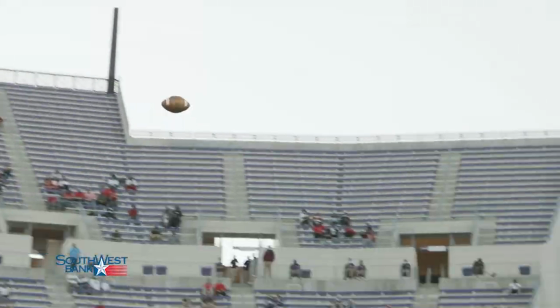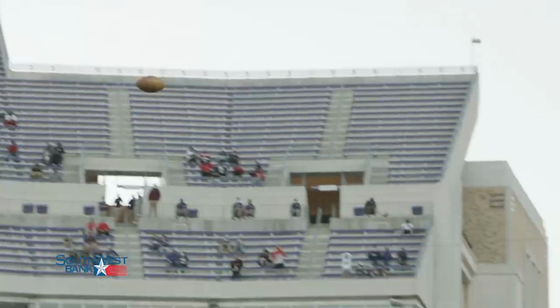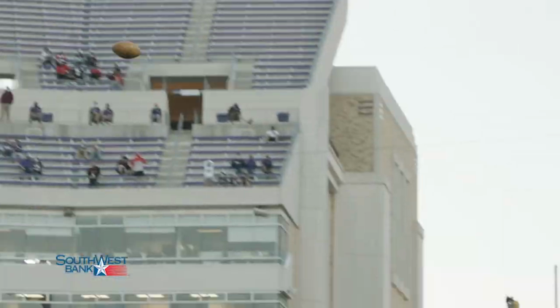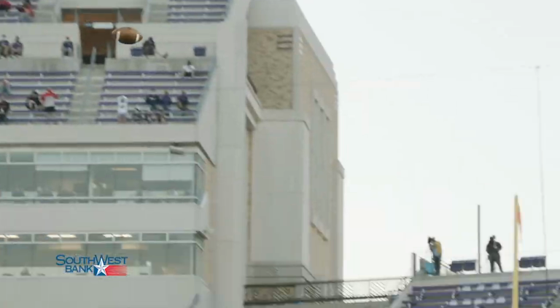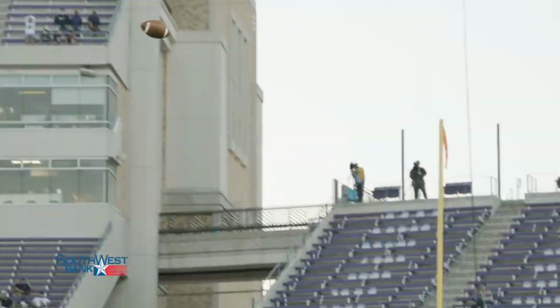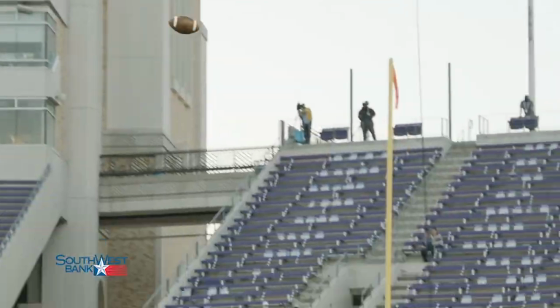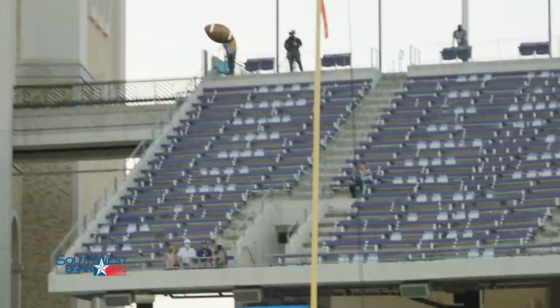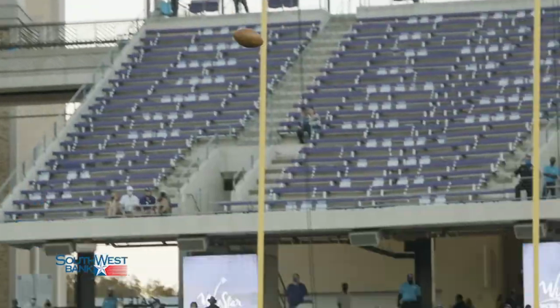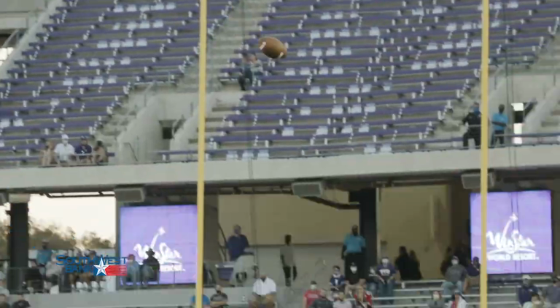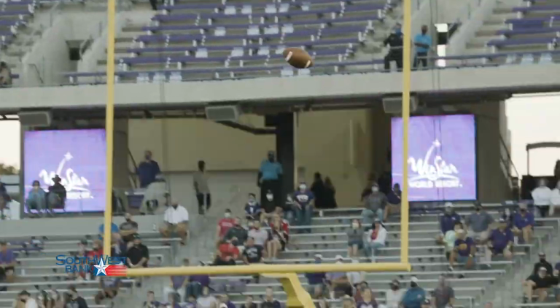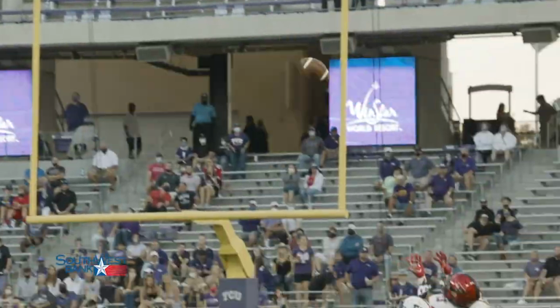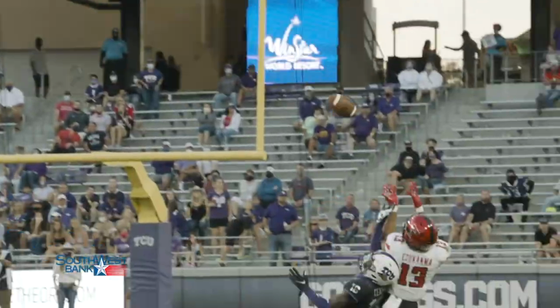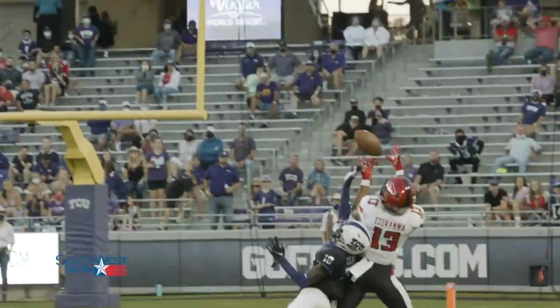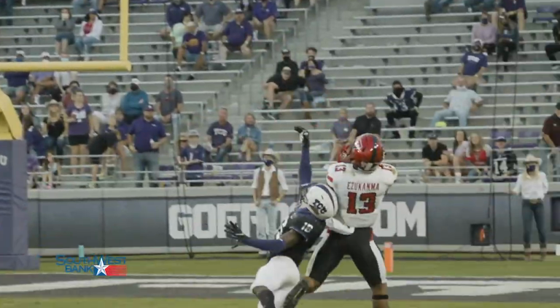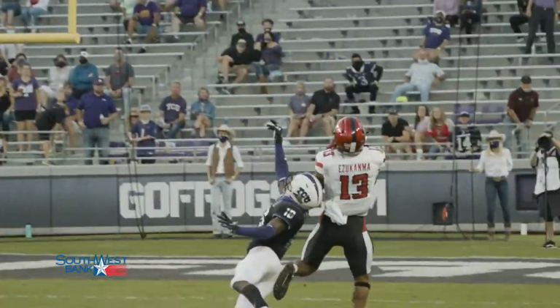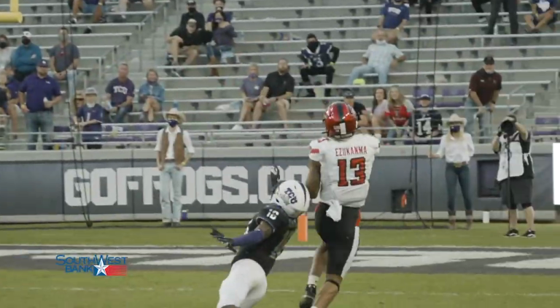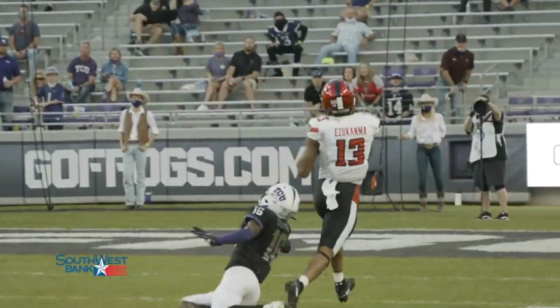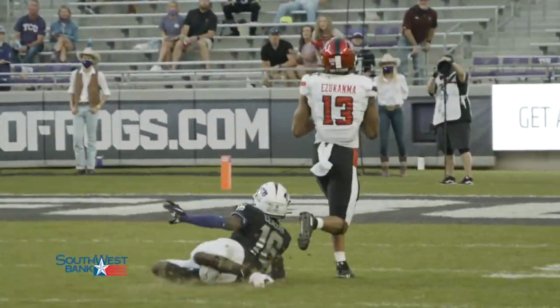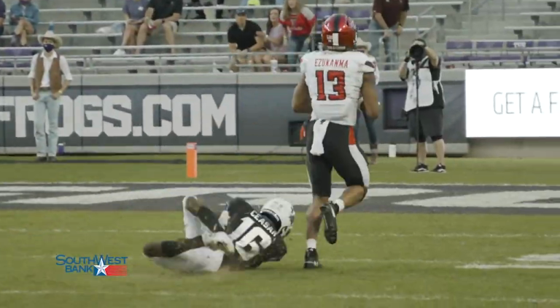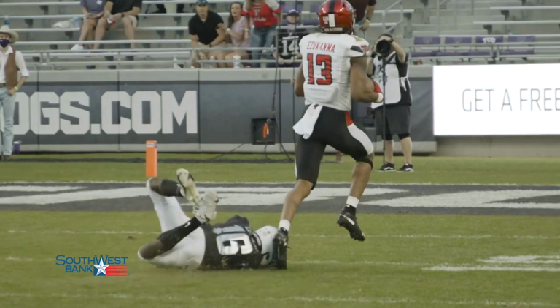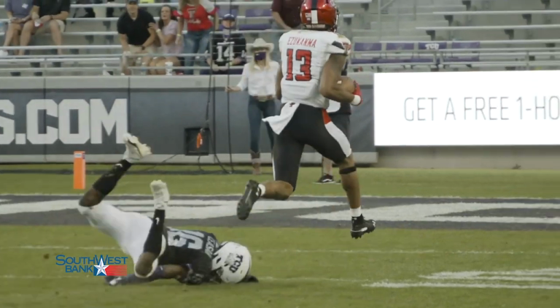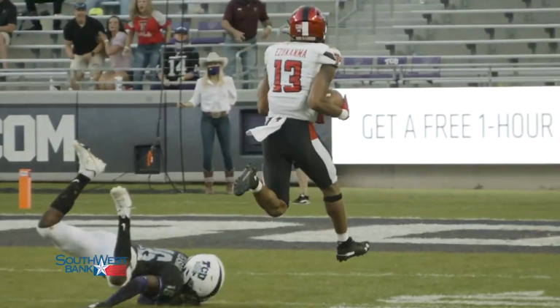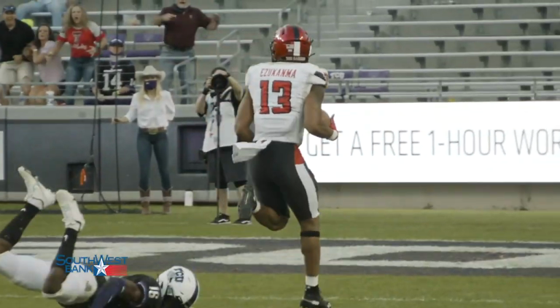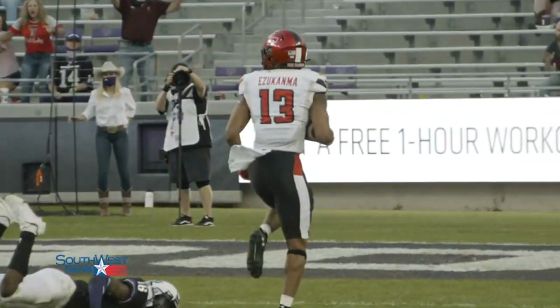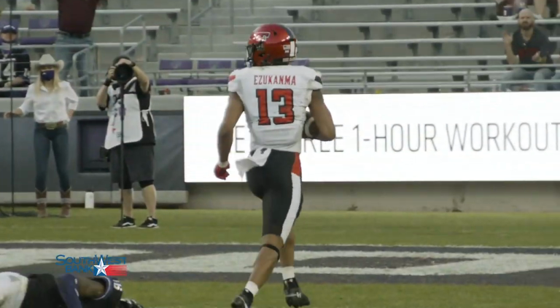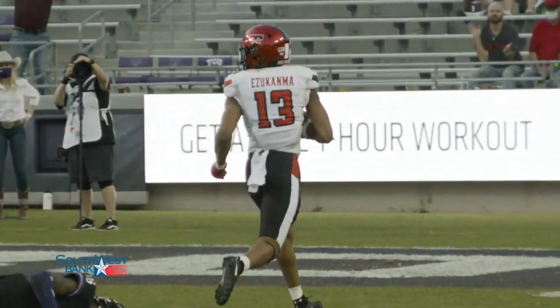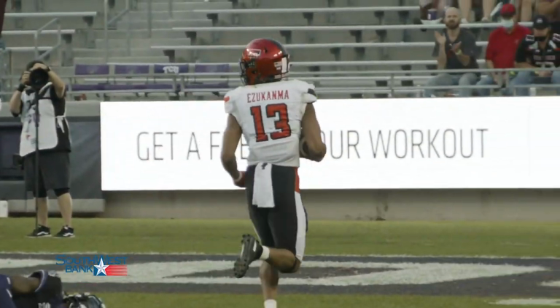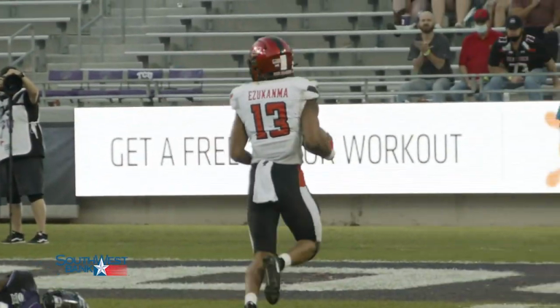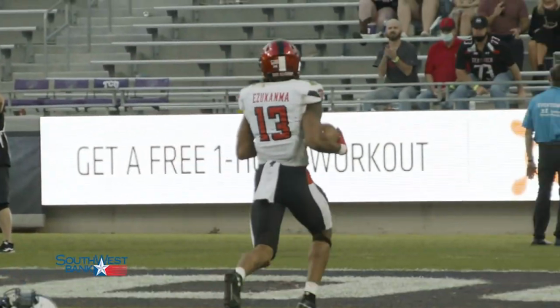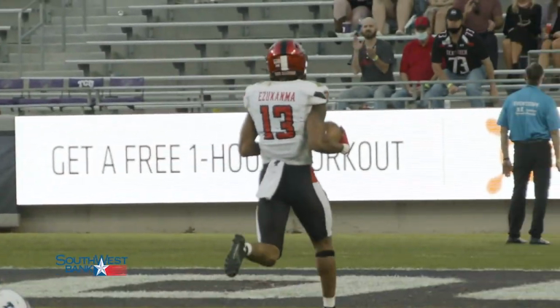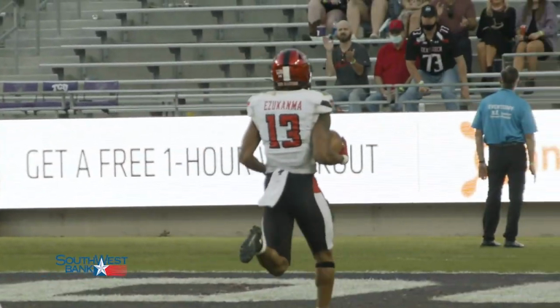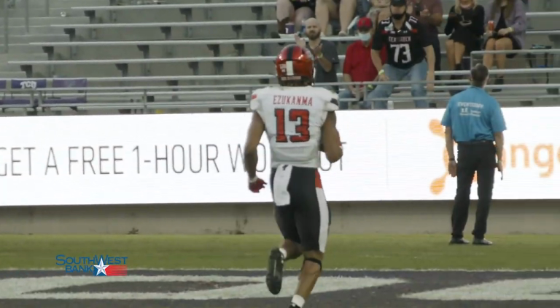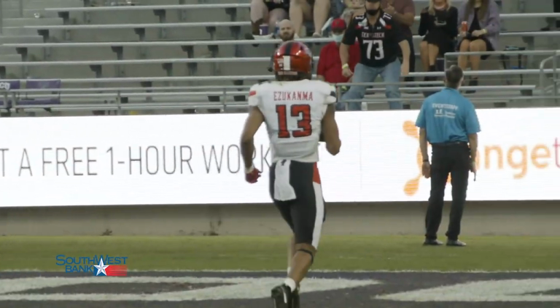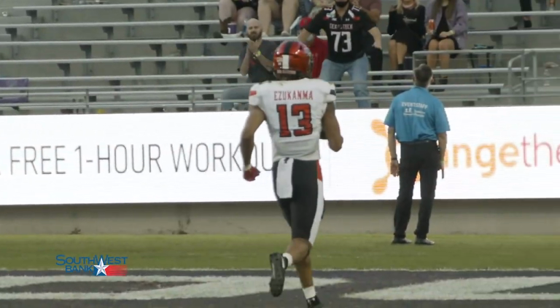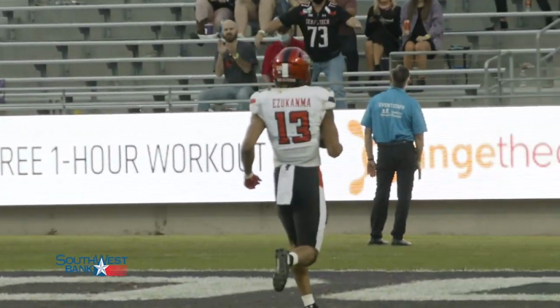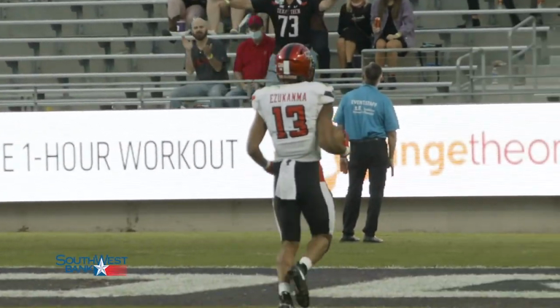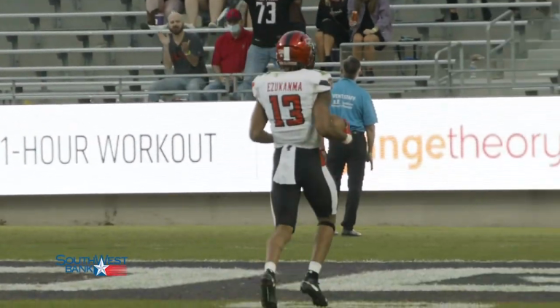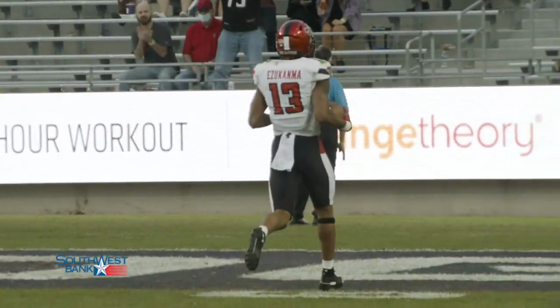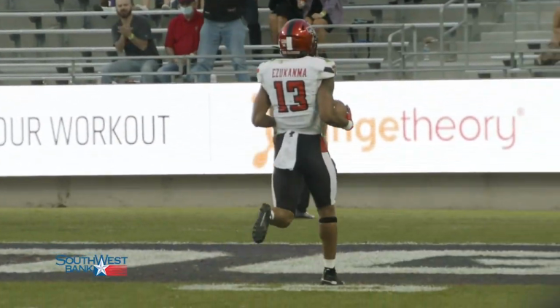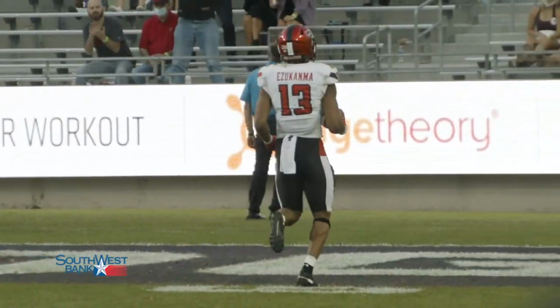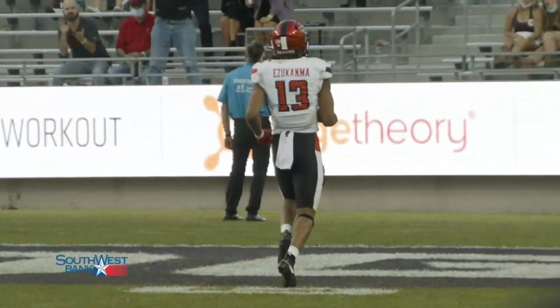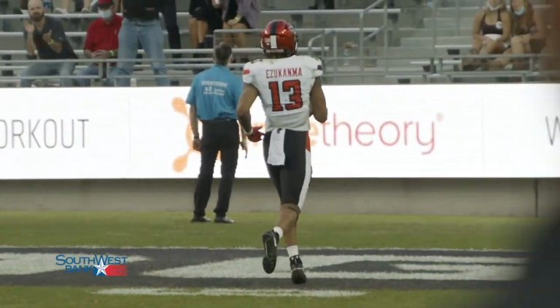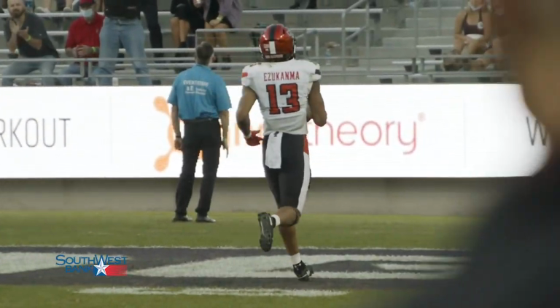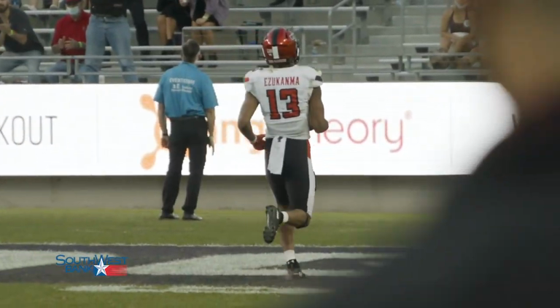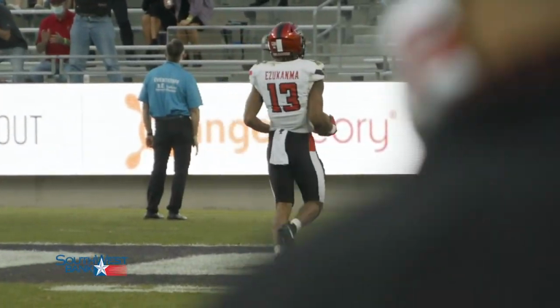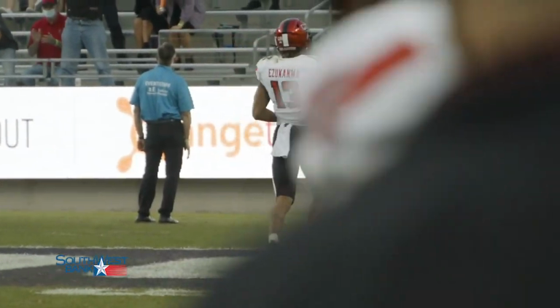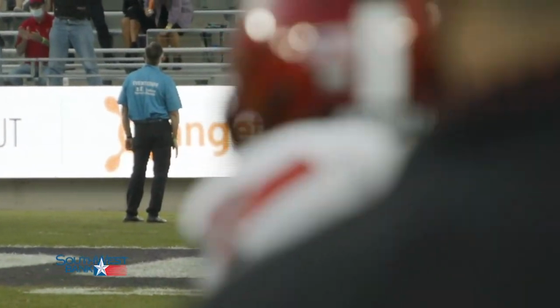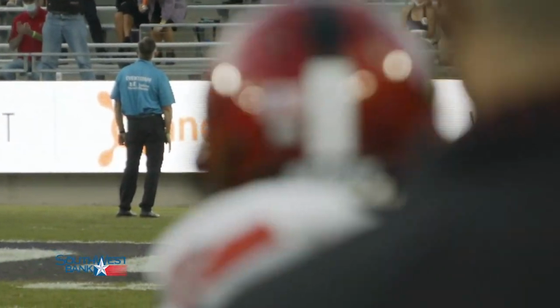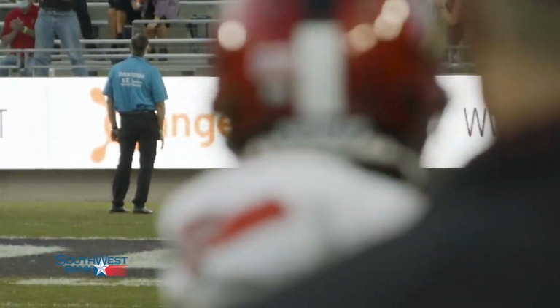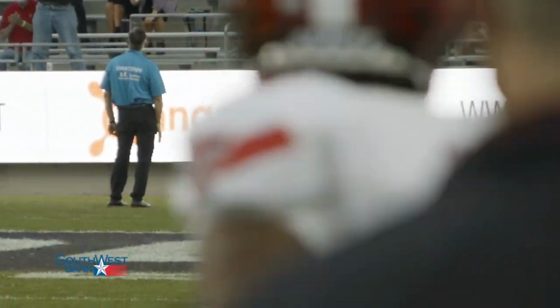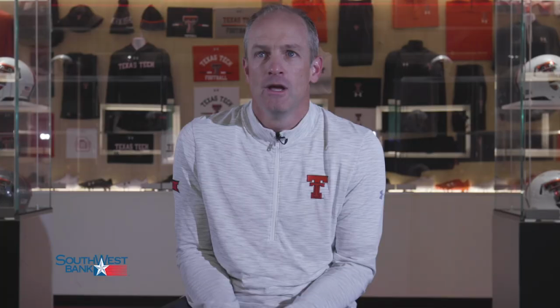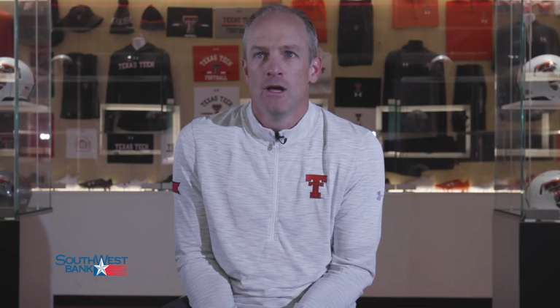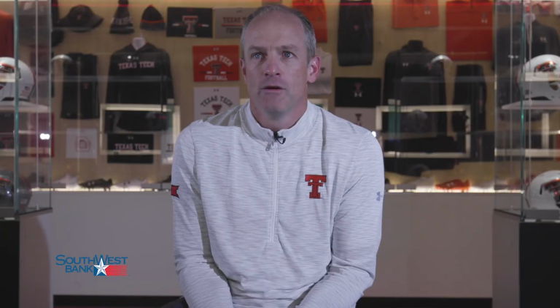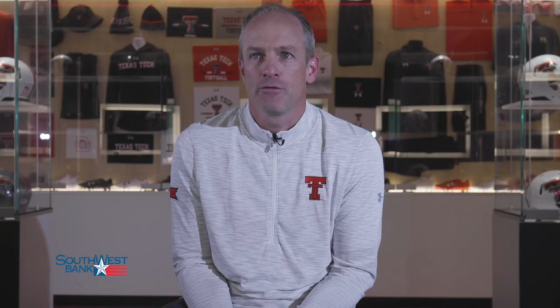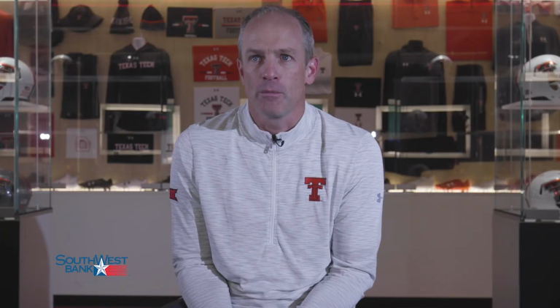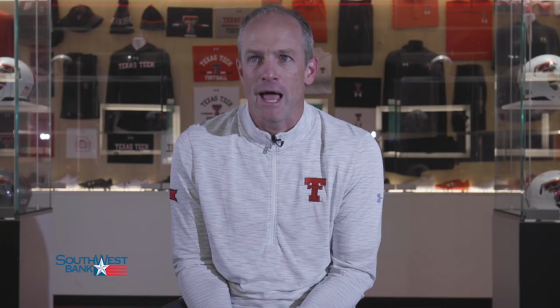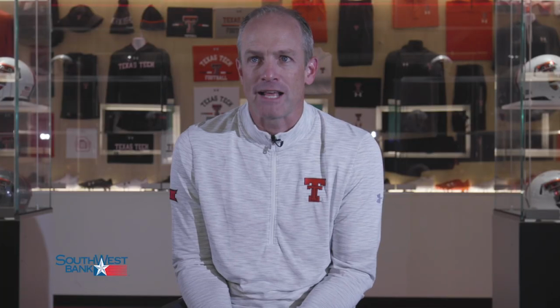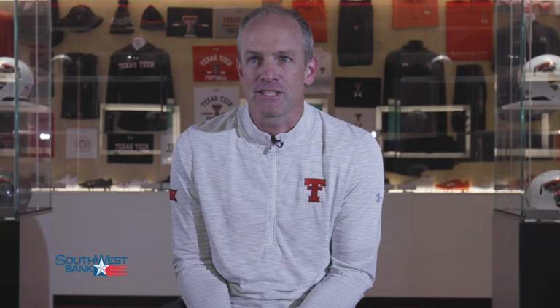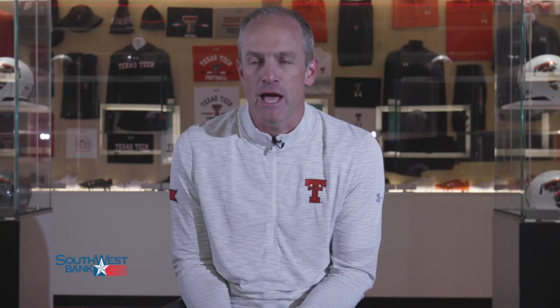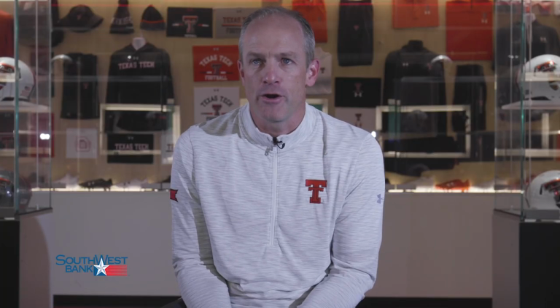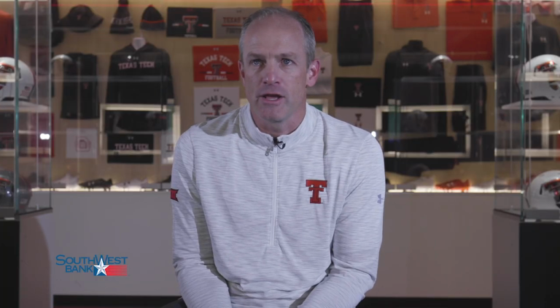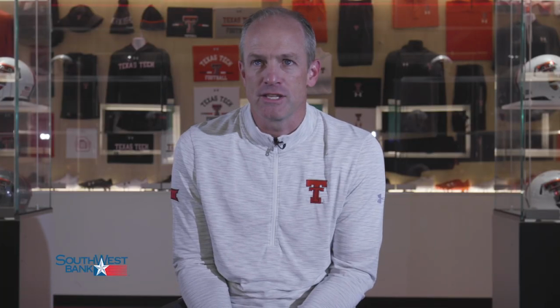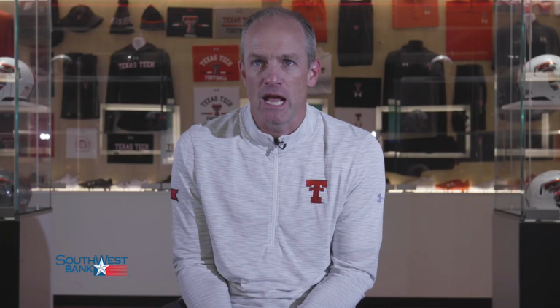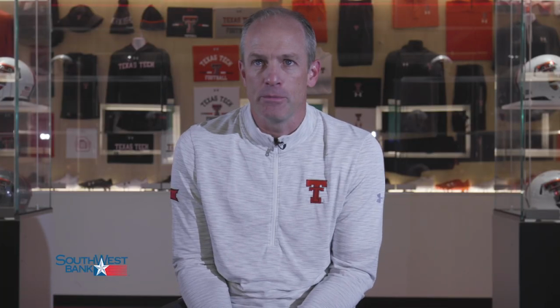Hey, Red Raider Nation, welcome back to Roll It Back, presented by Southwest Bank. Two plays from last Saturday's game.